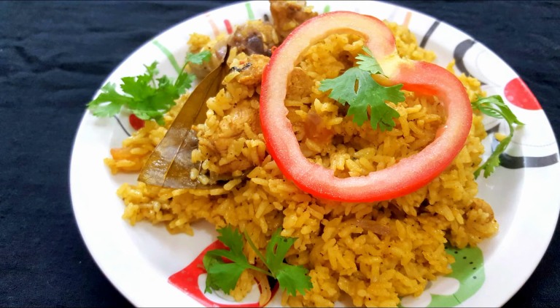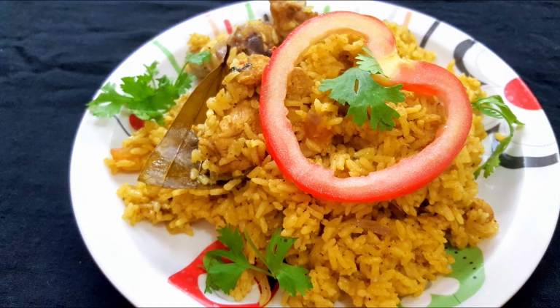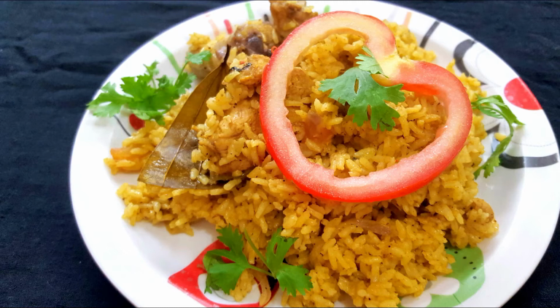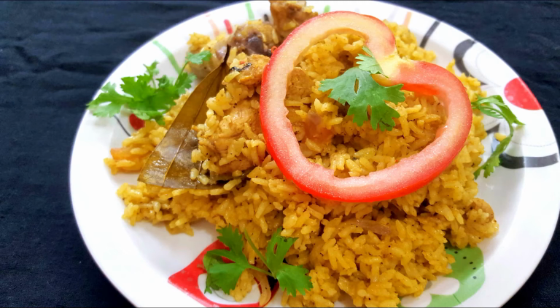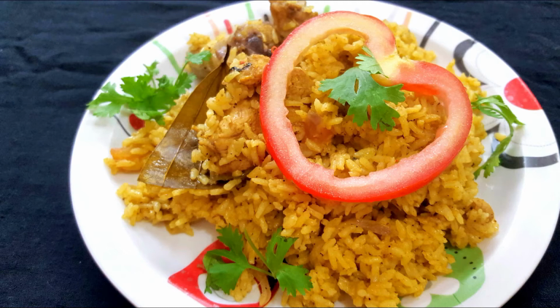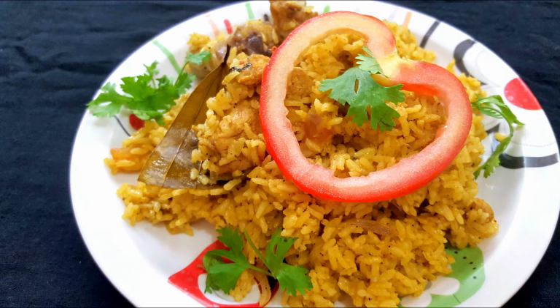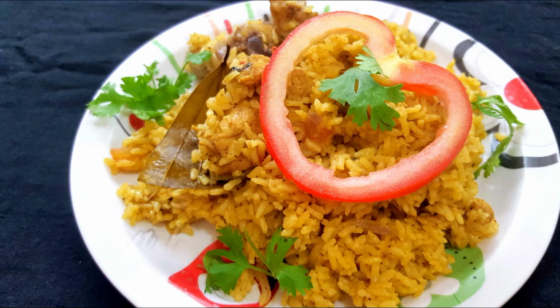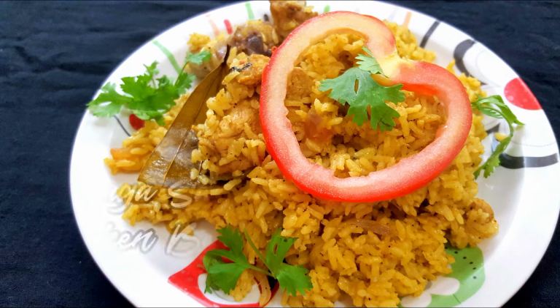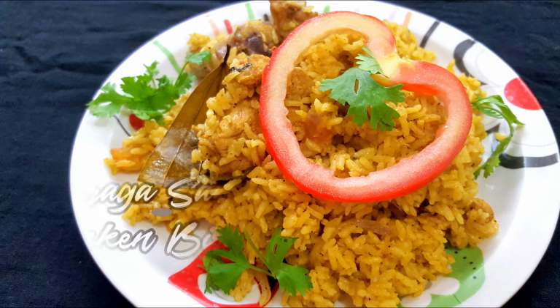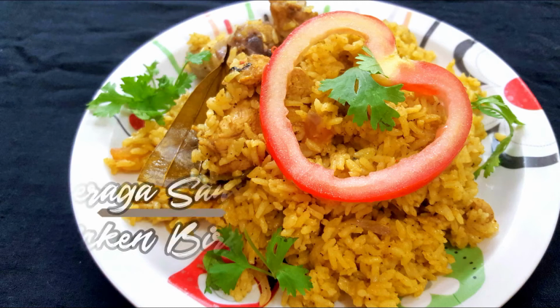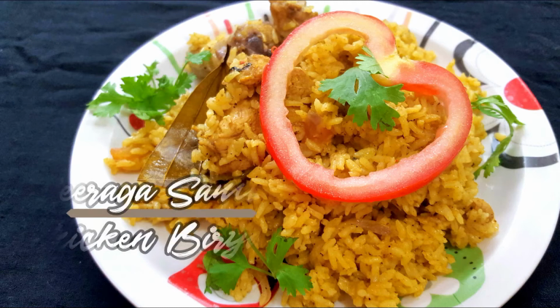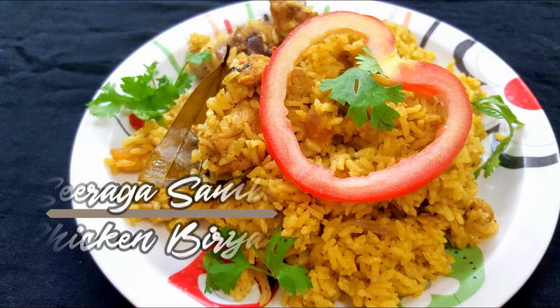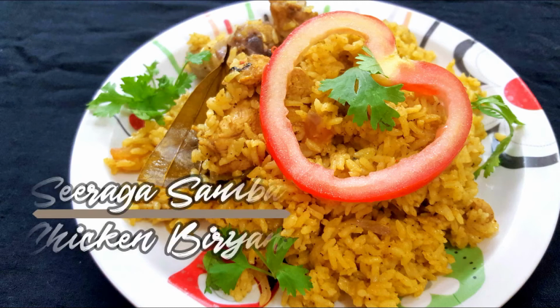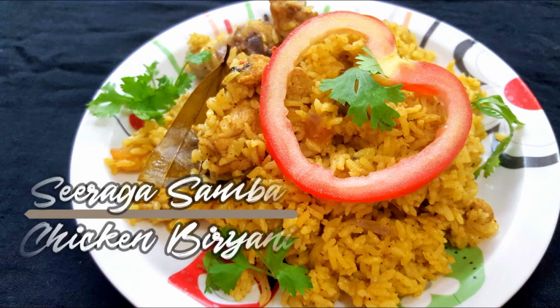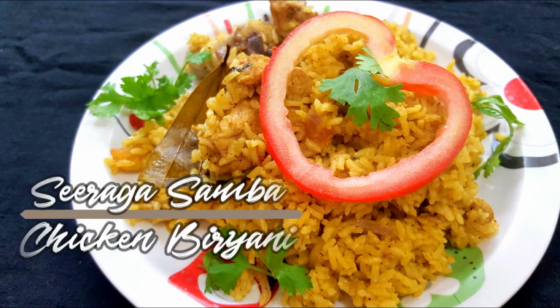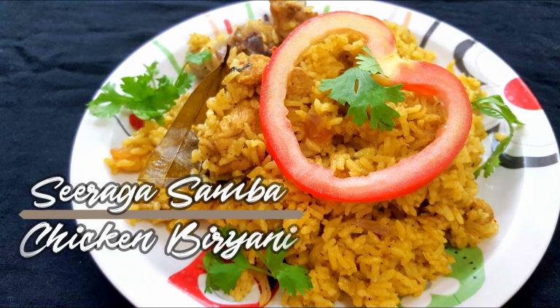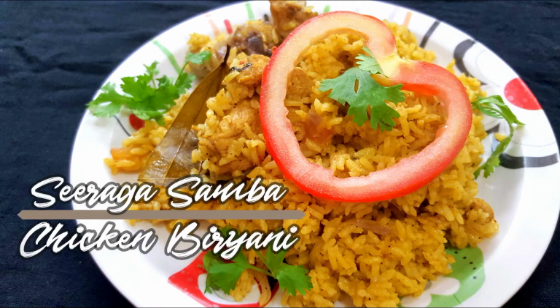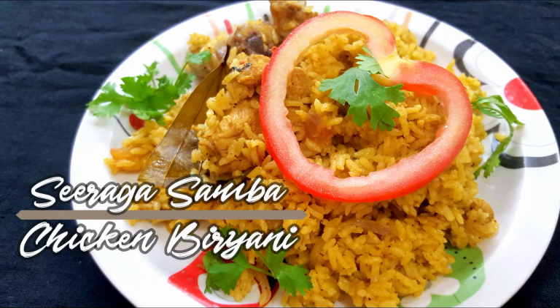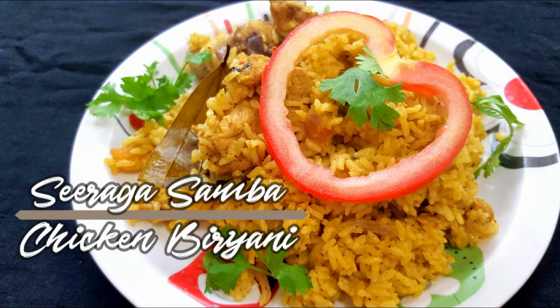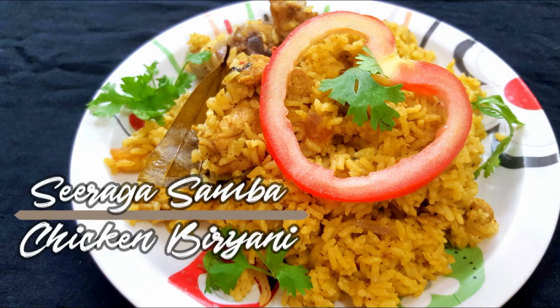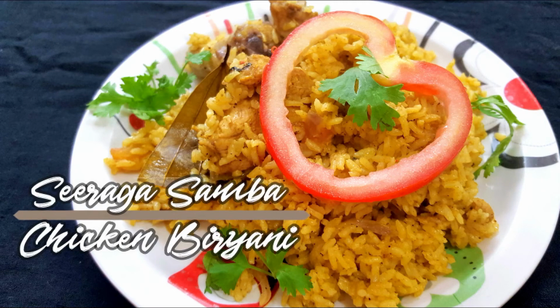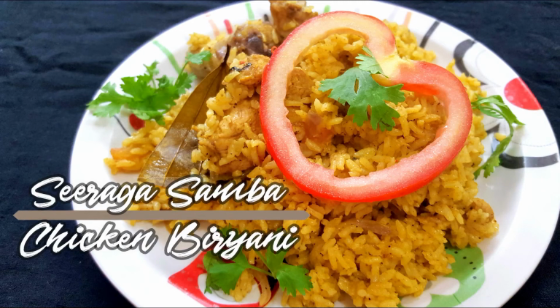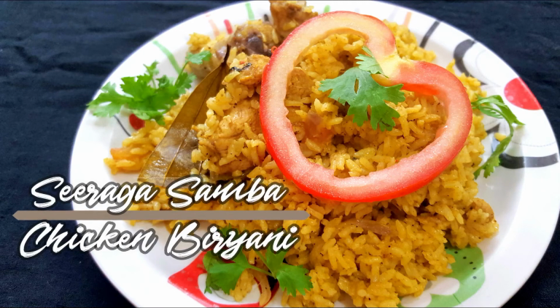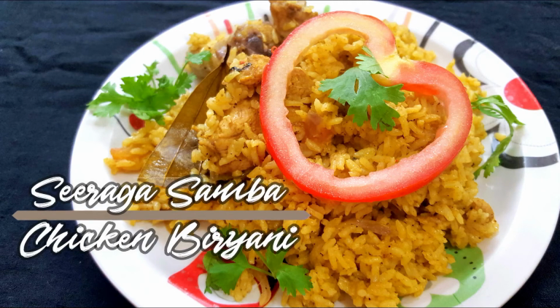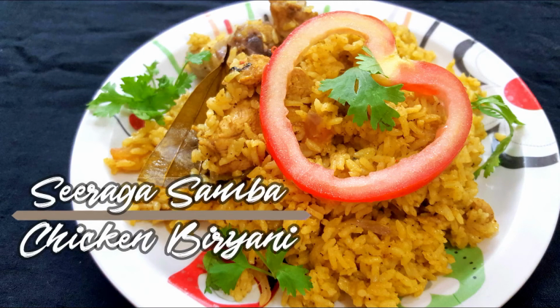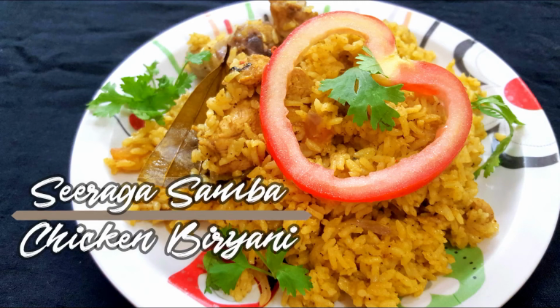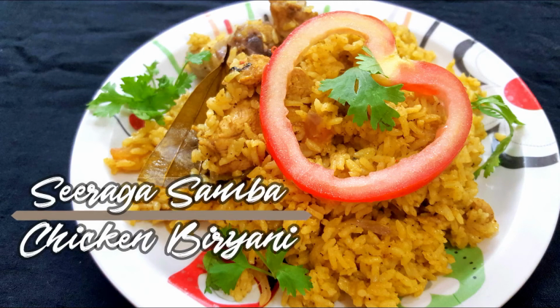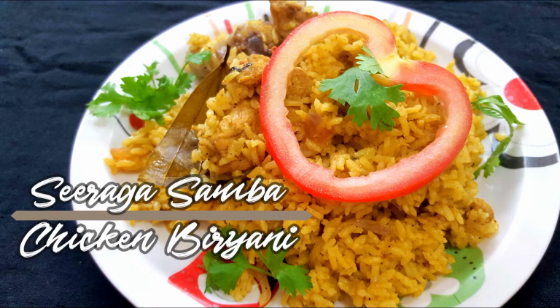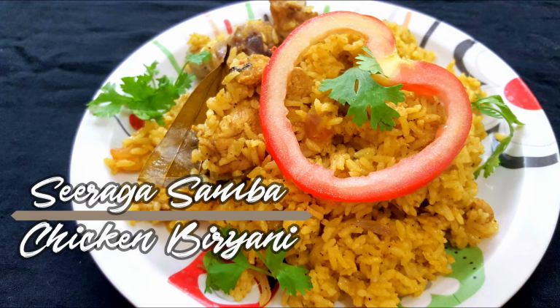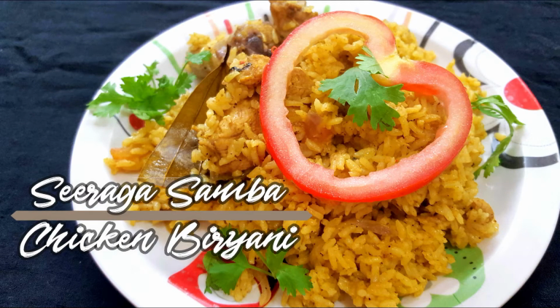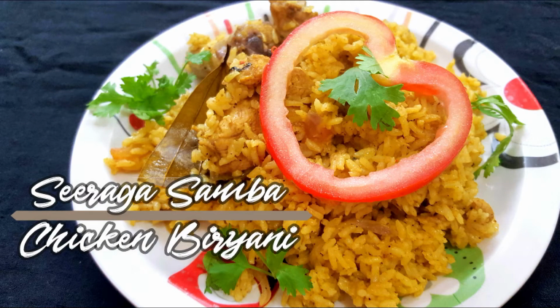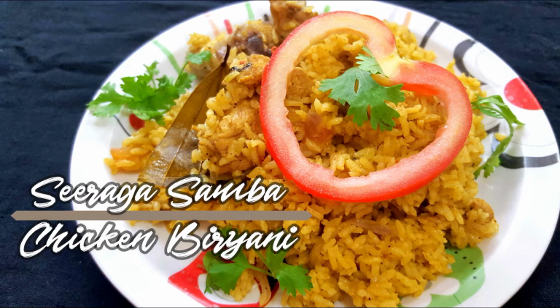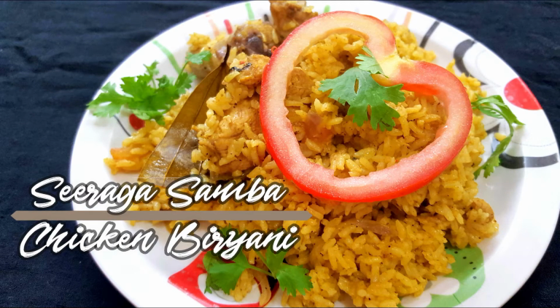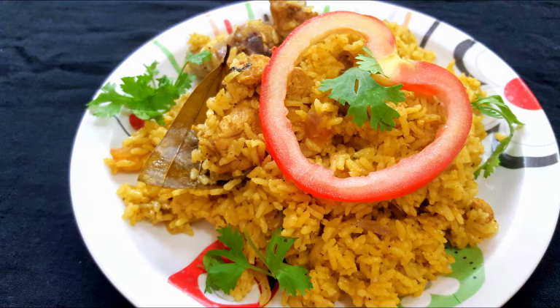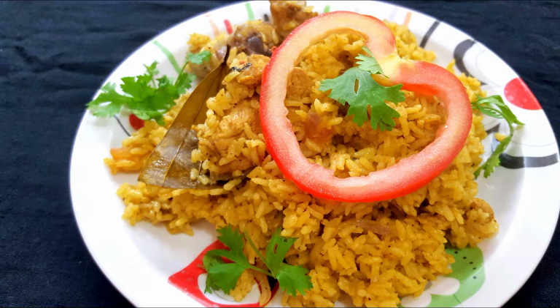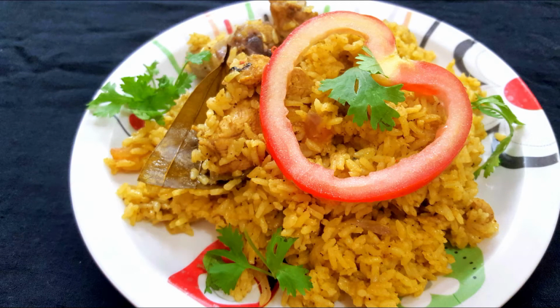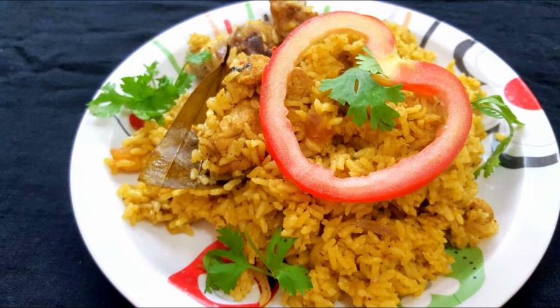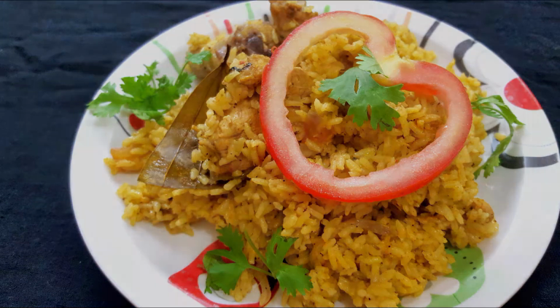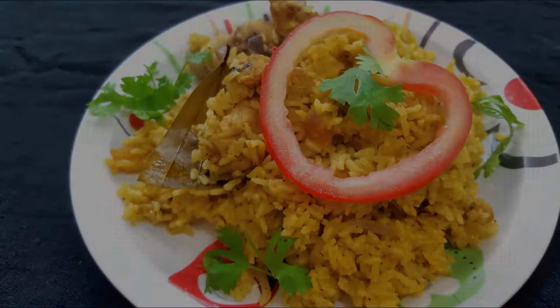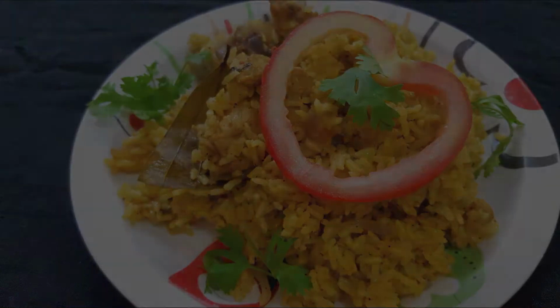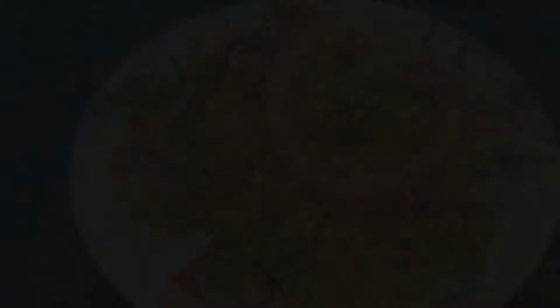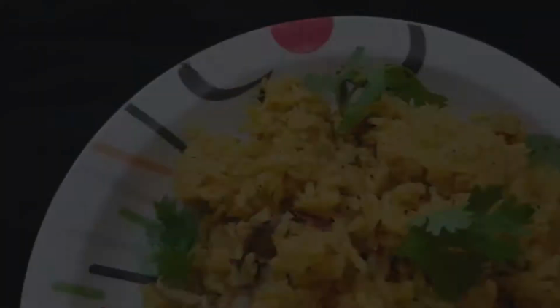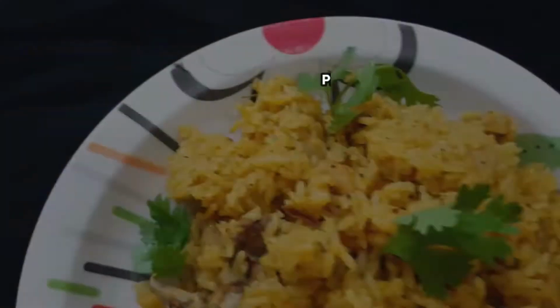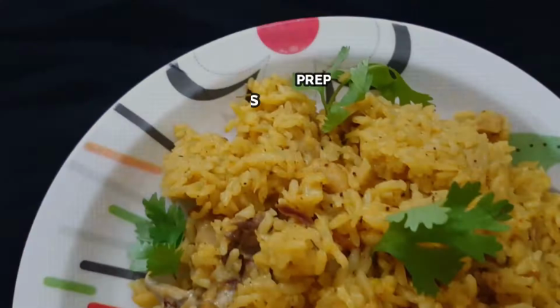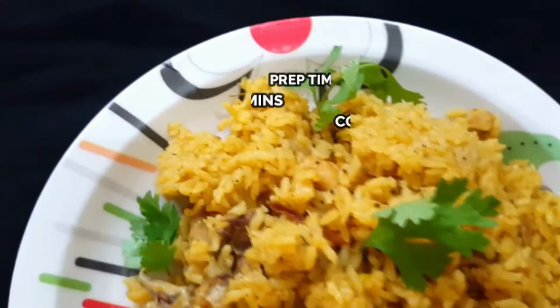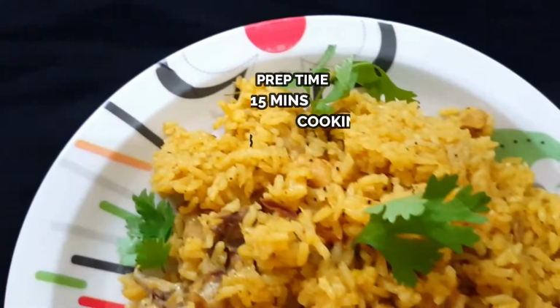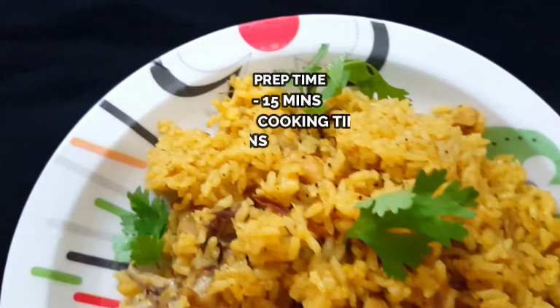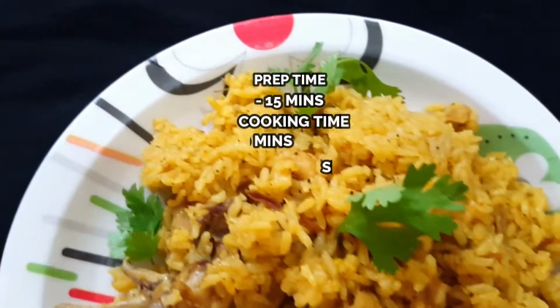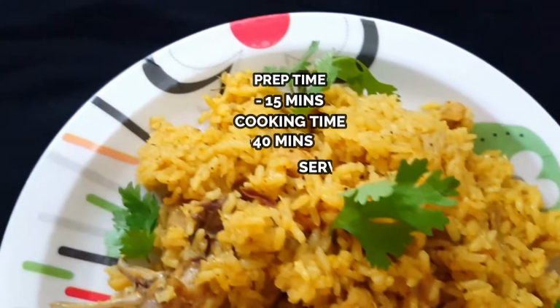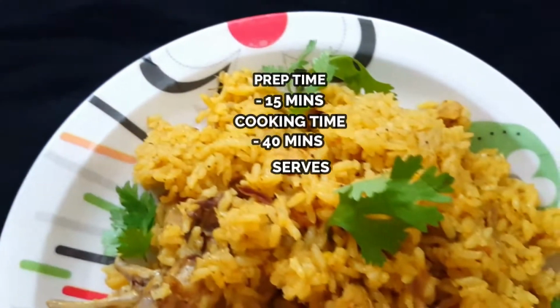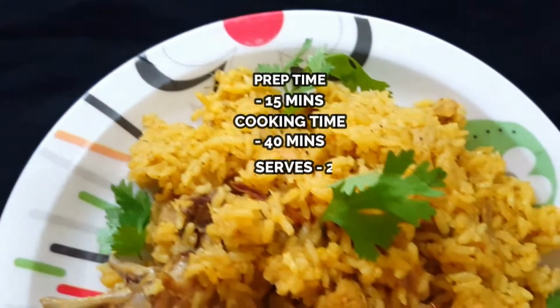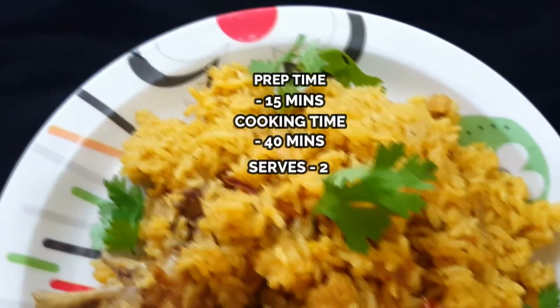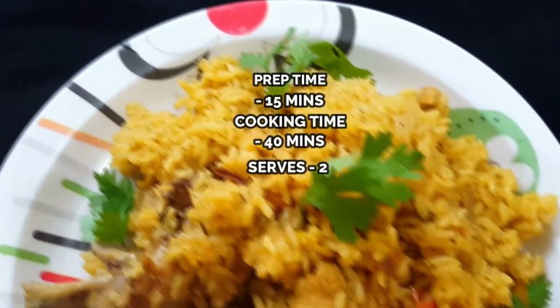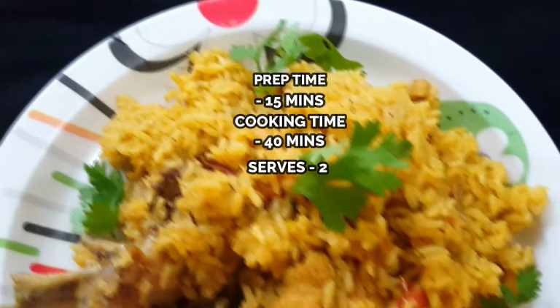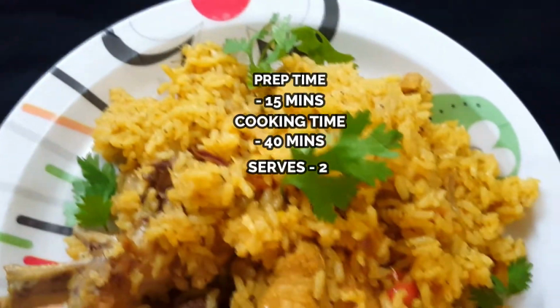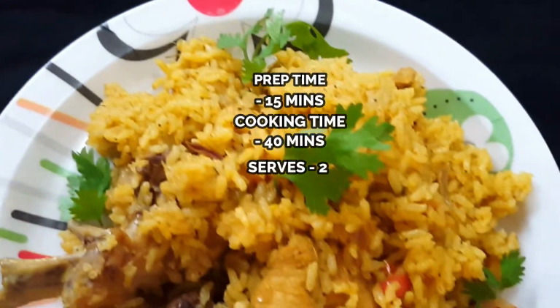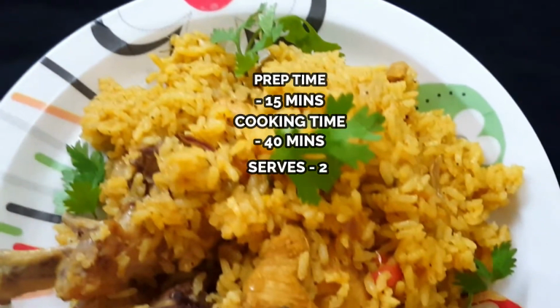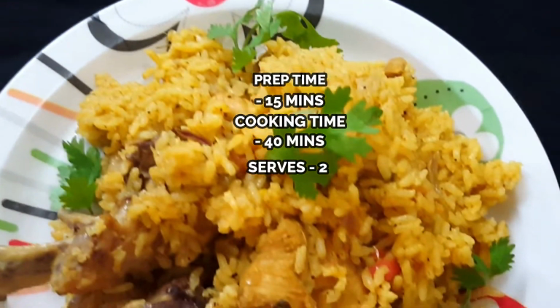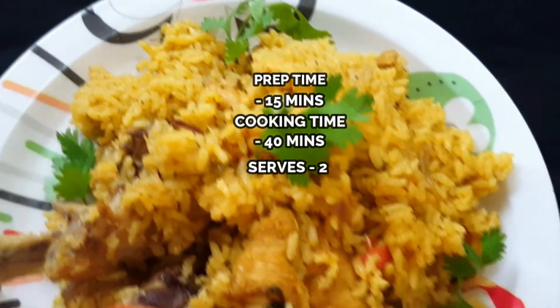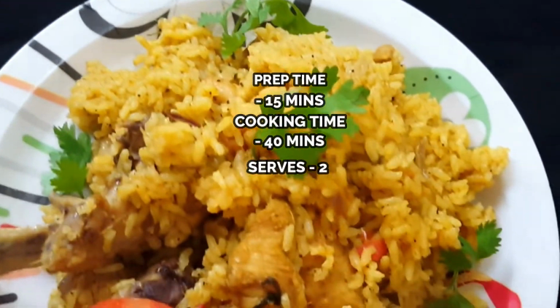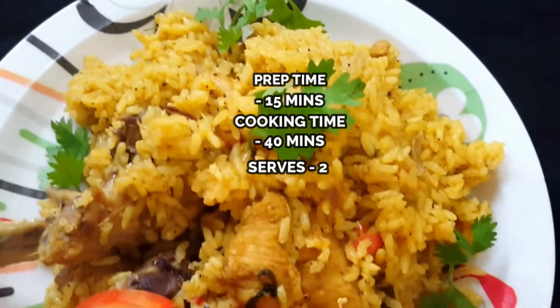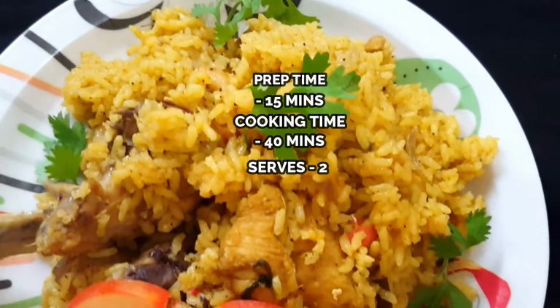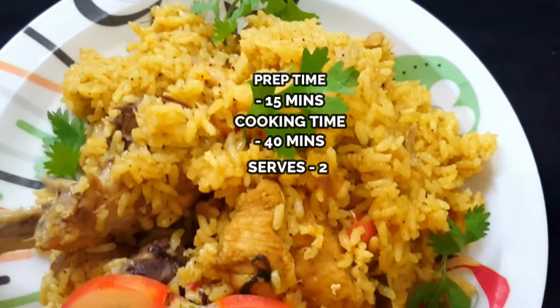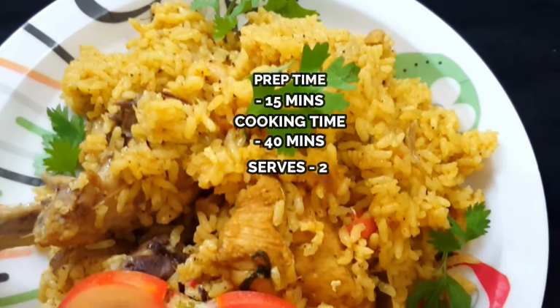Welcome to my channel. I'll try to make the sauce.